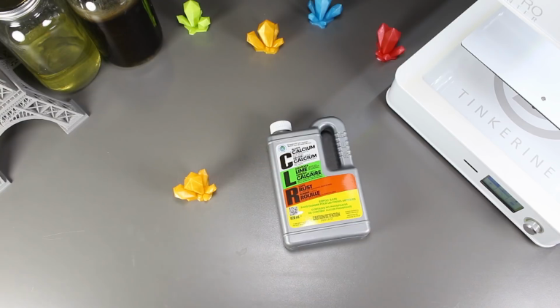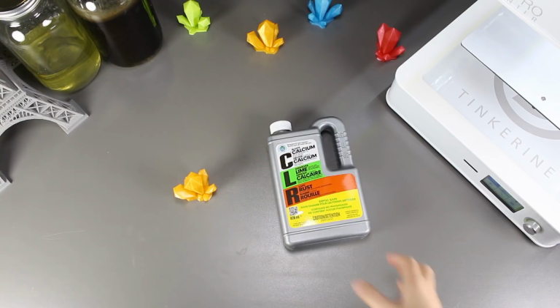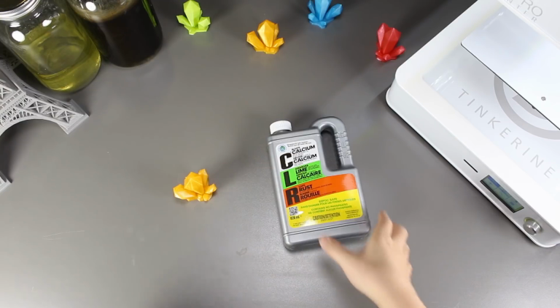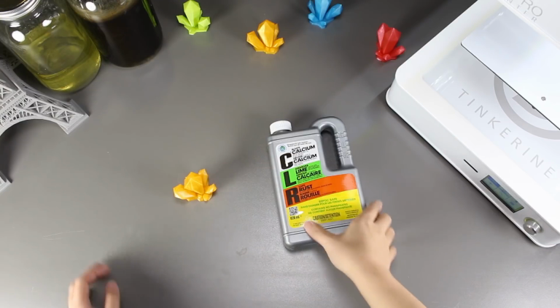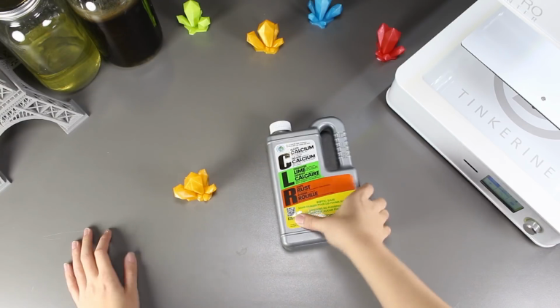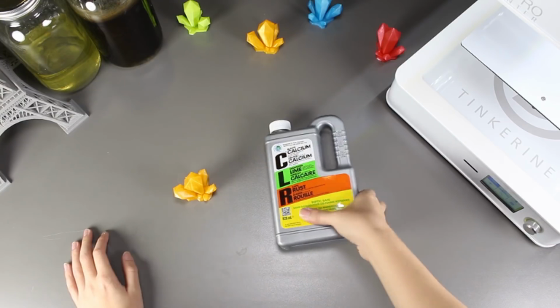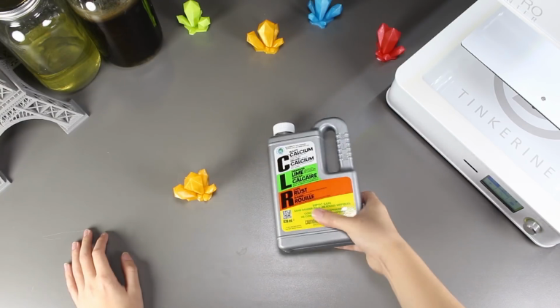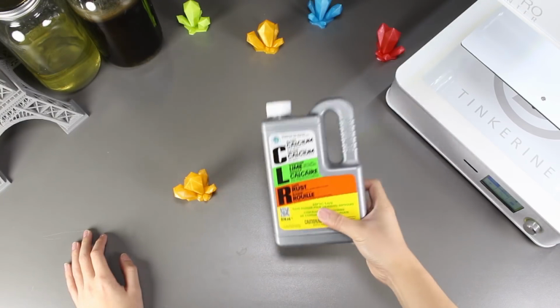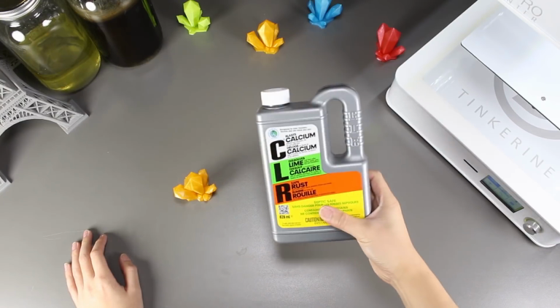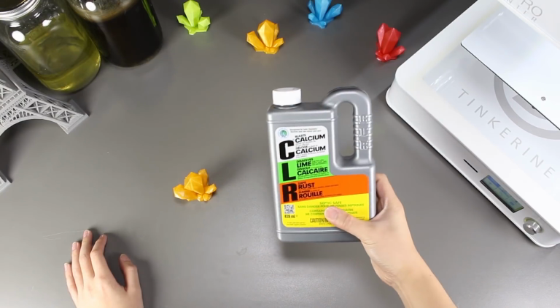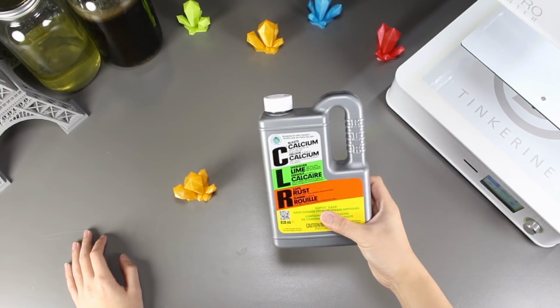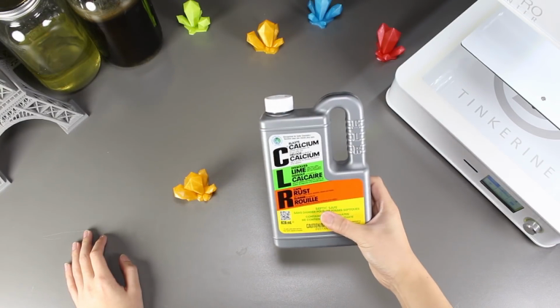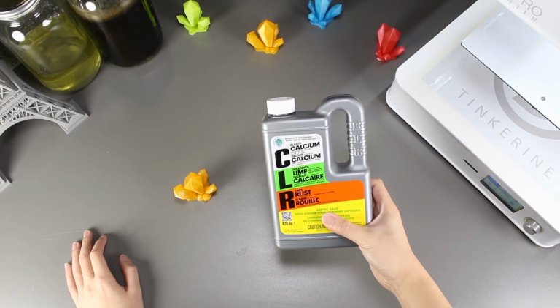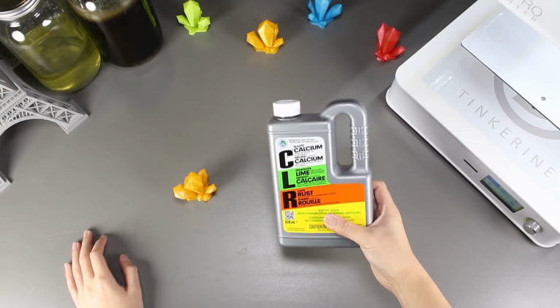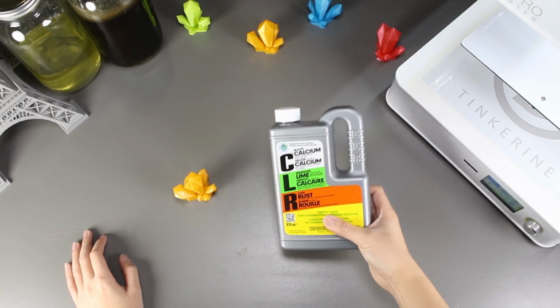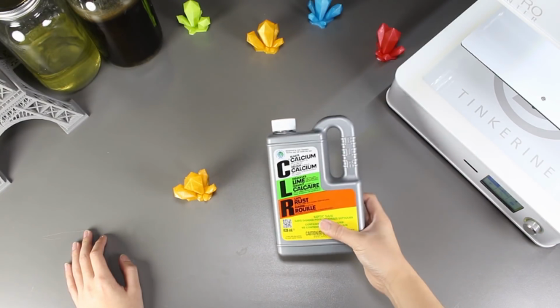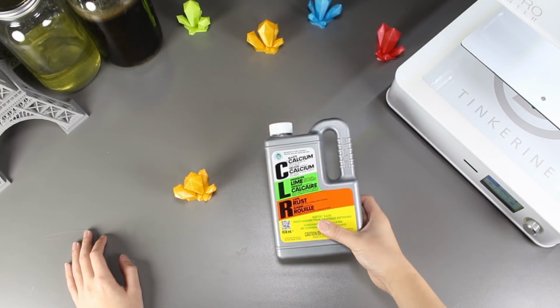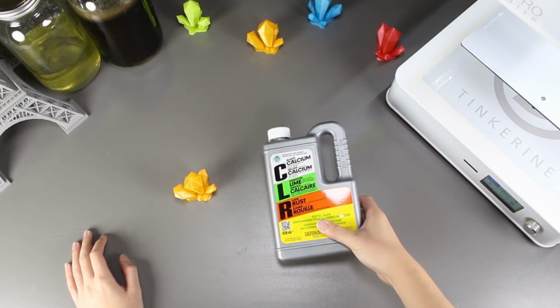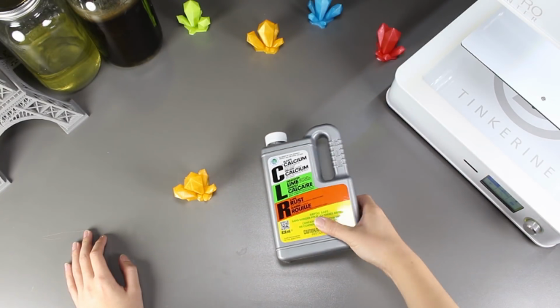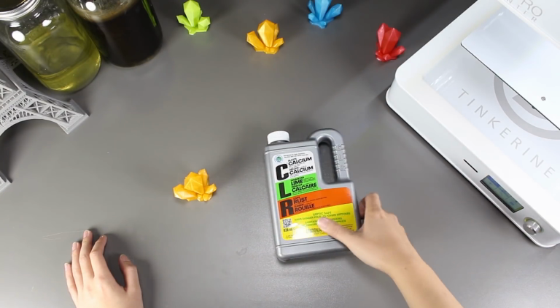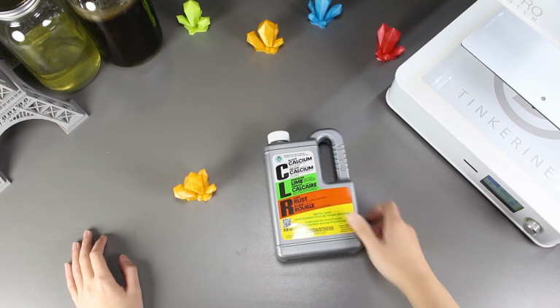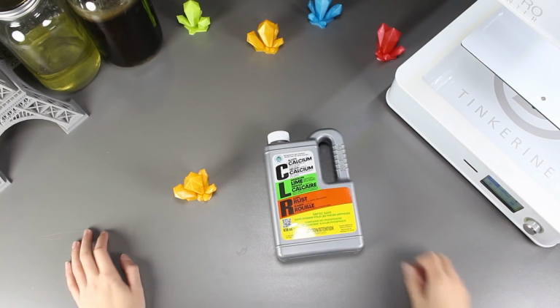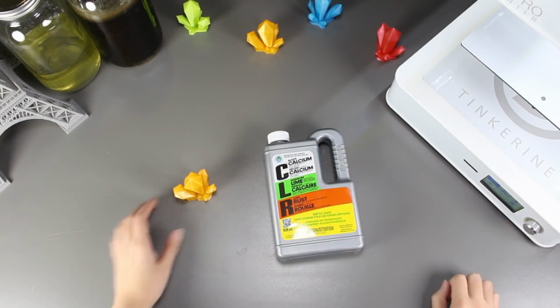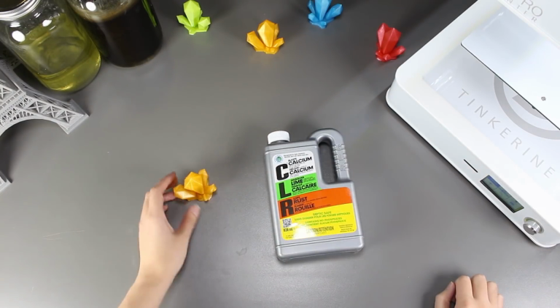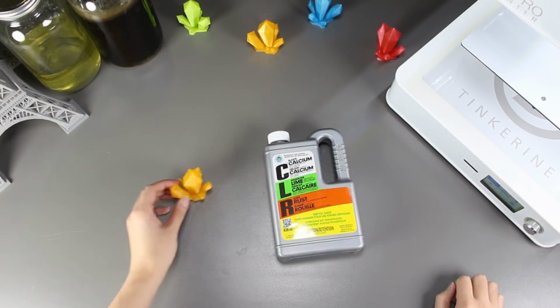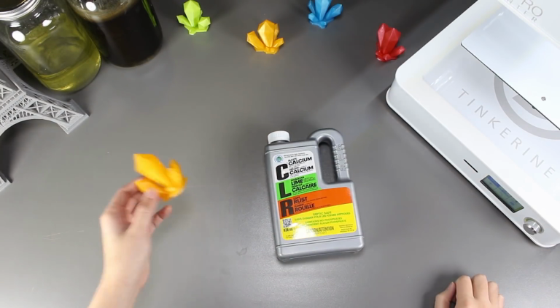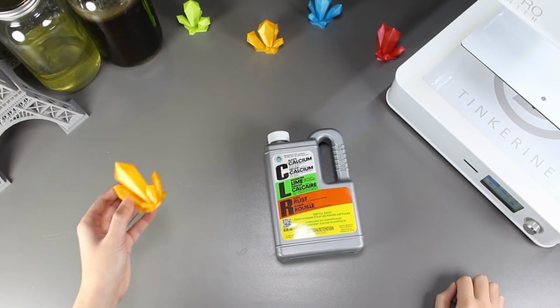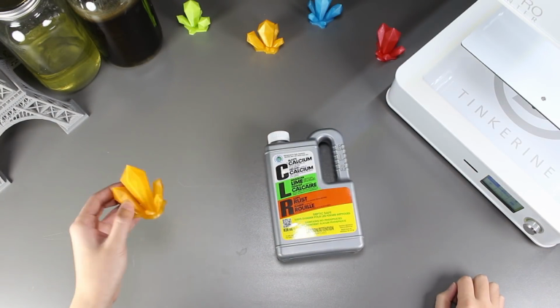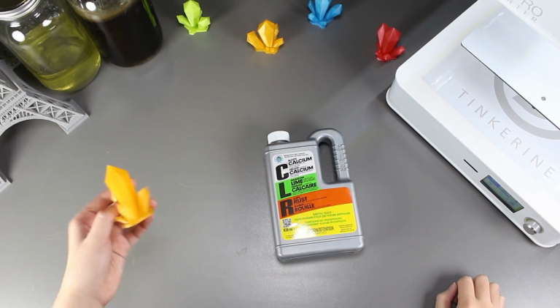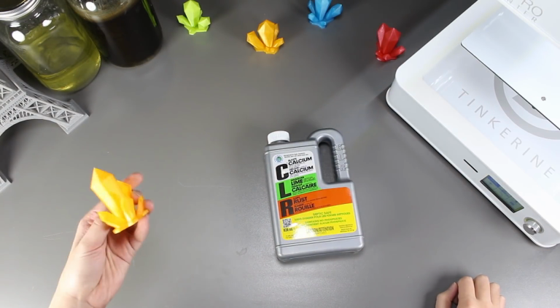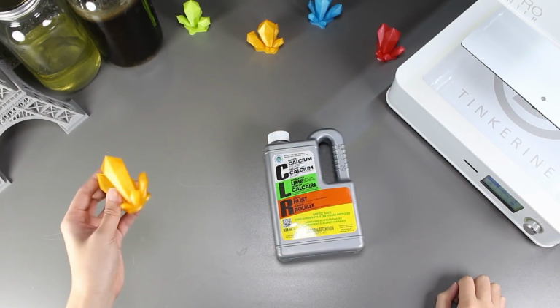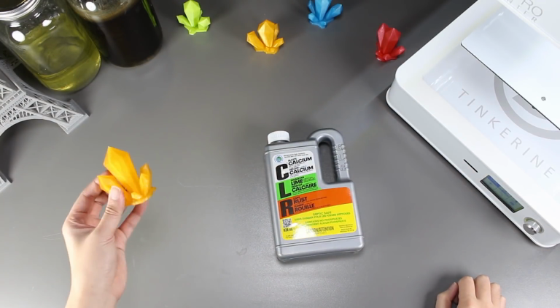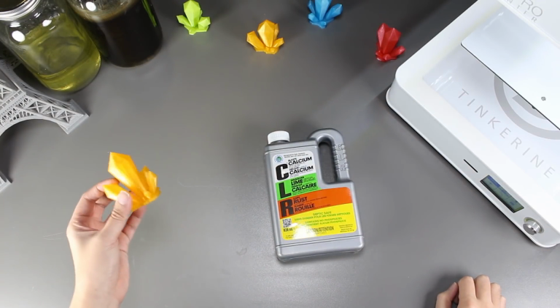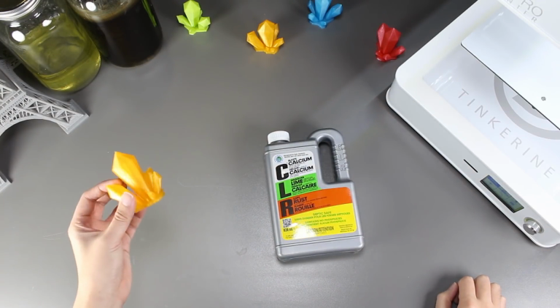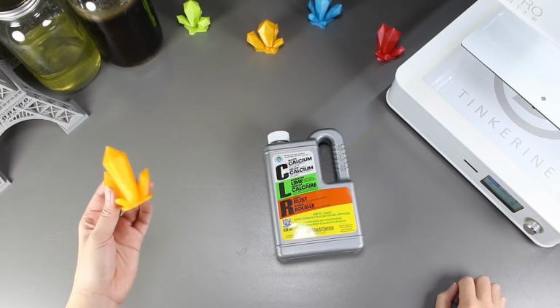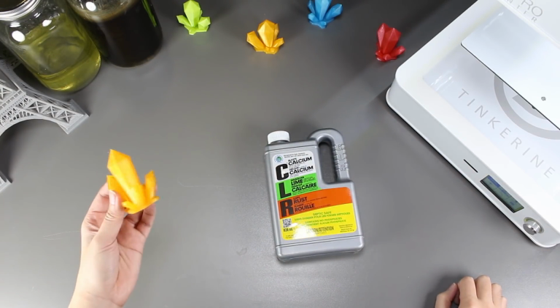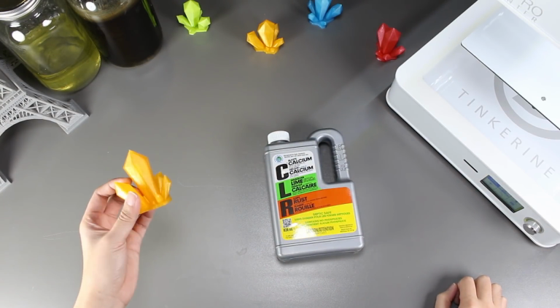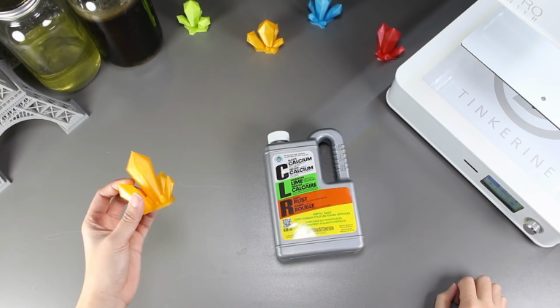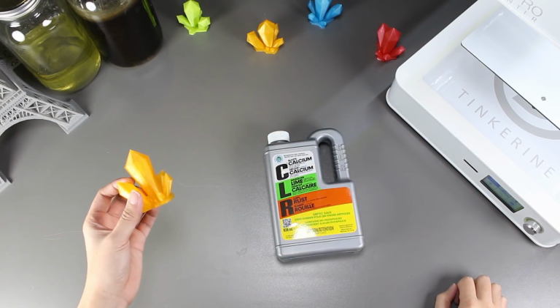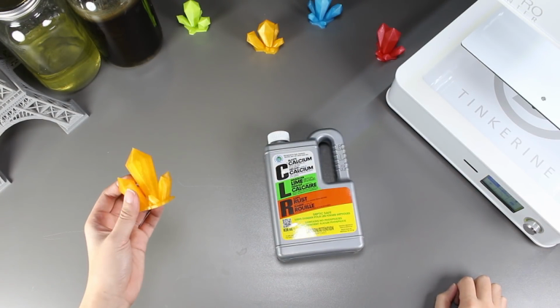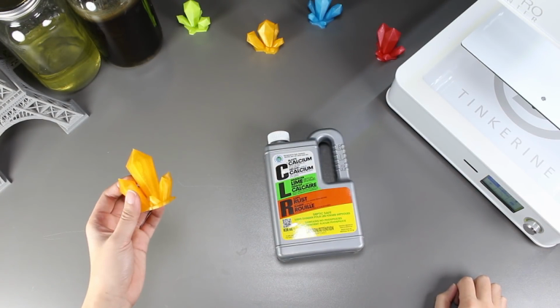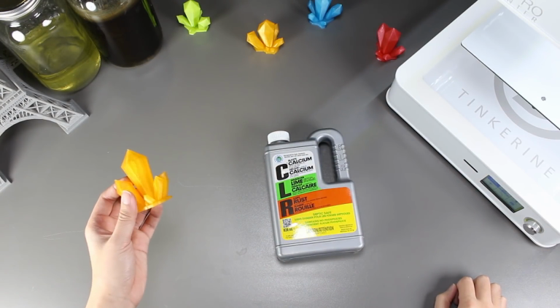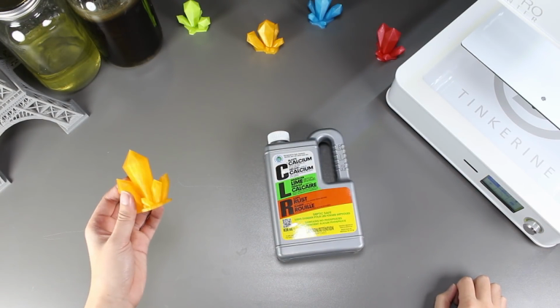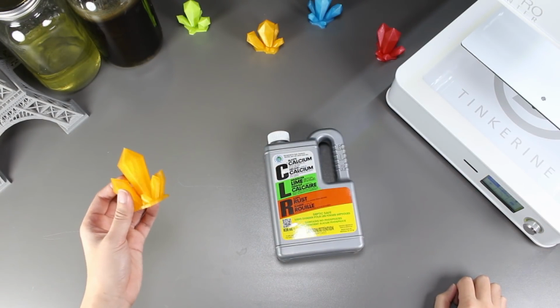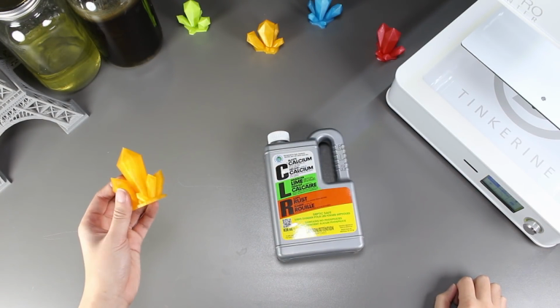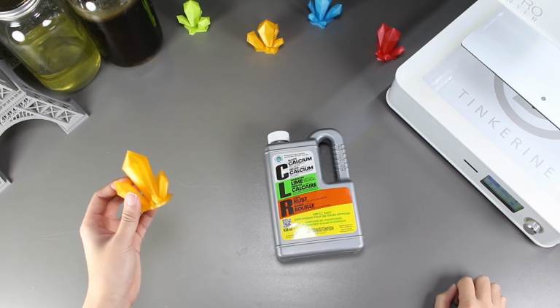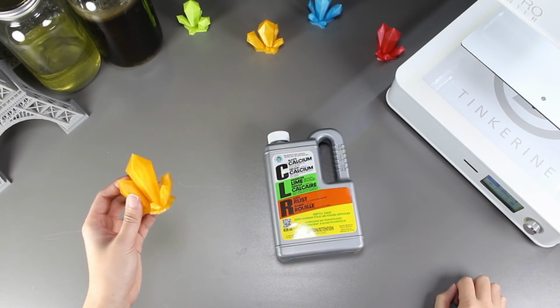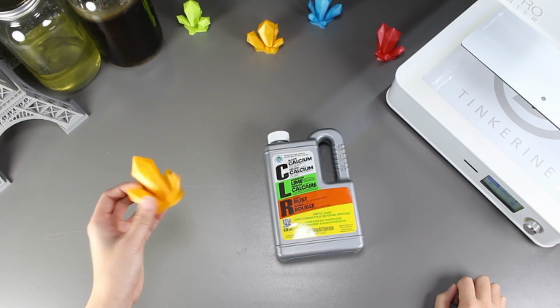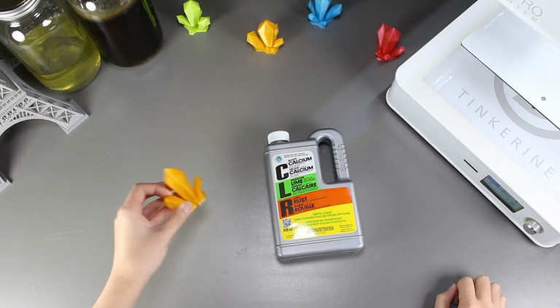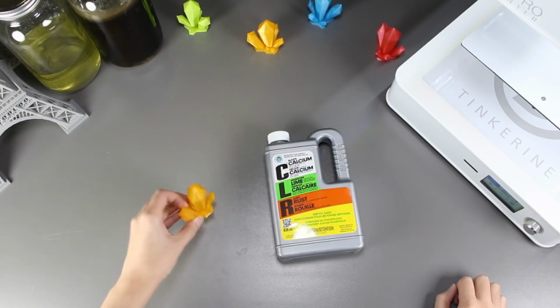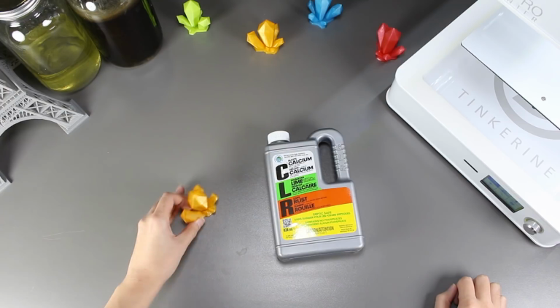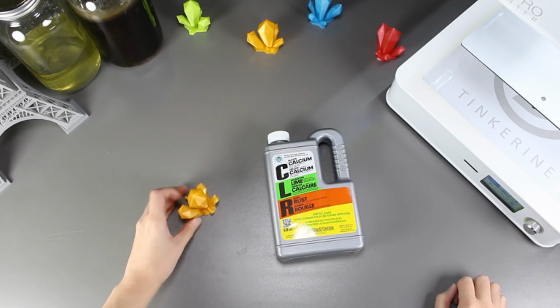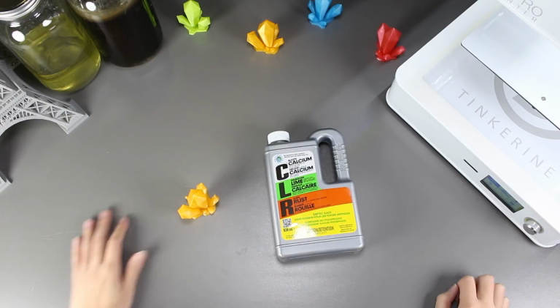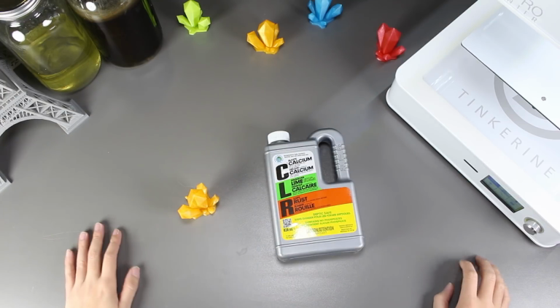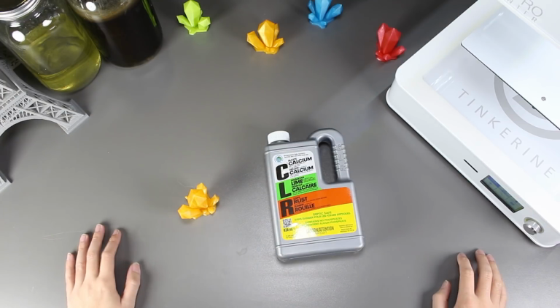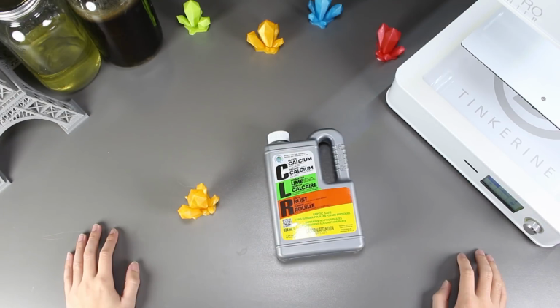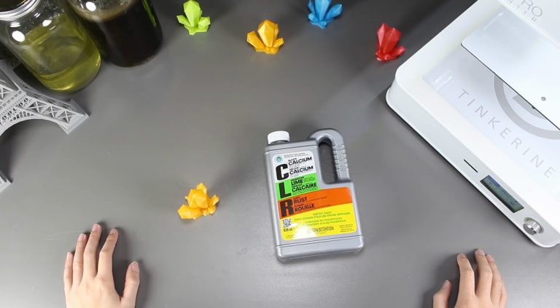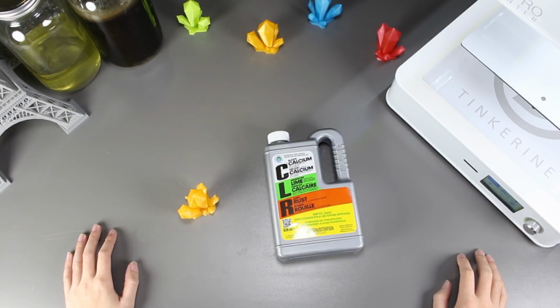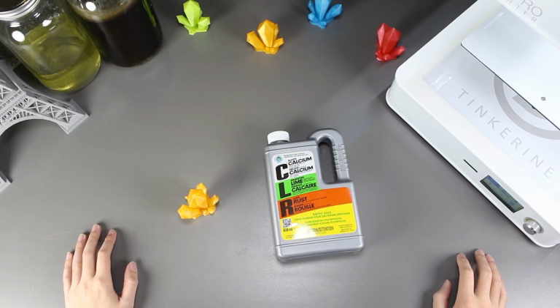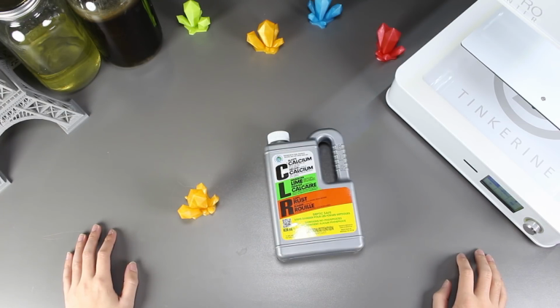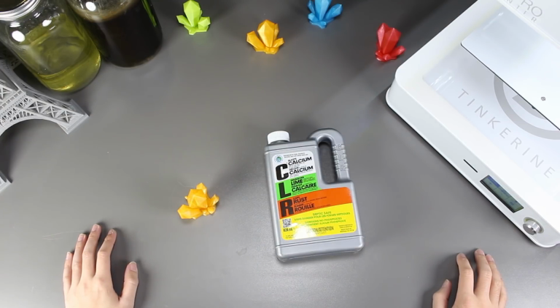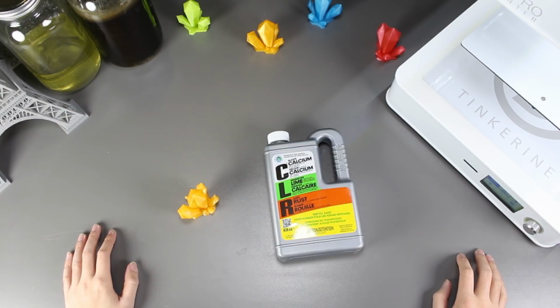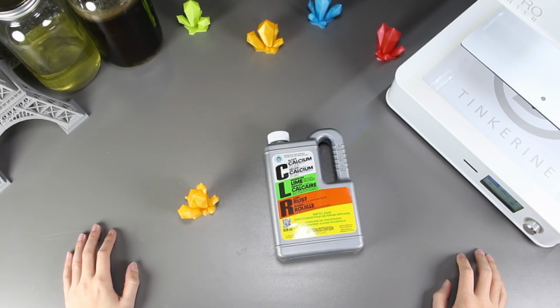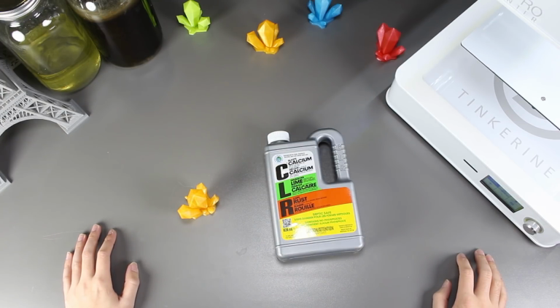Welcome to another episode of Tinkering Experiments. Today we are going to try and use CLR to smooth out 3D printed PLA models.